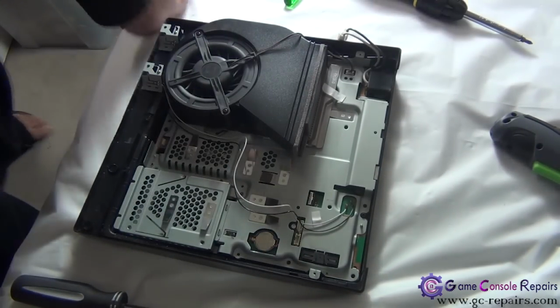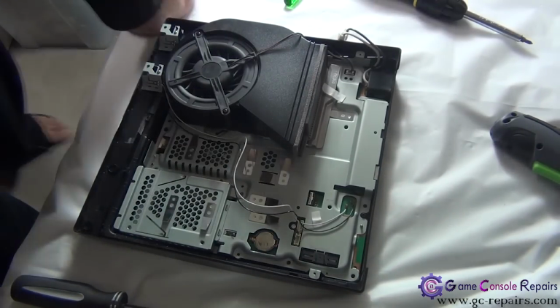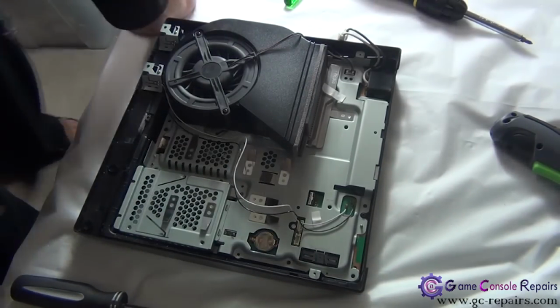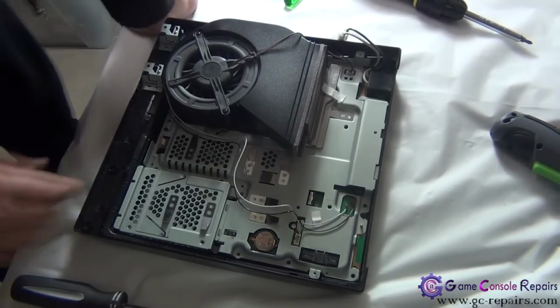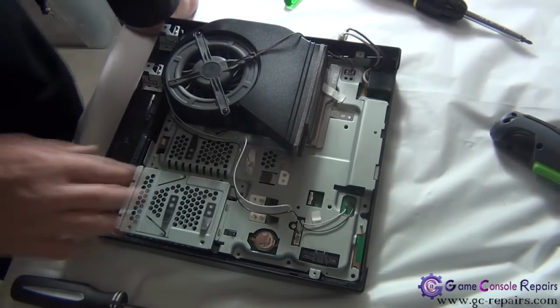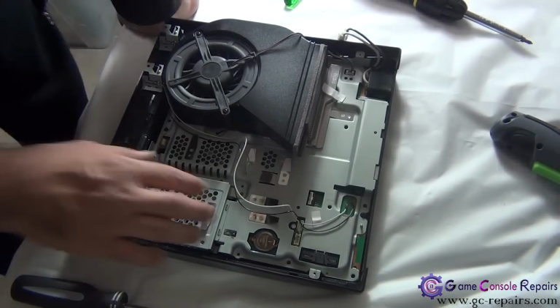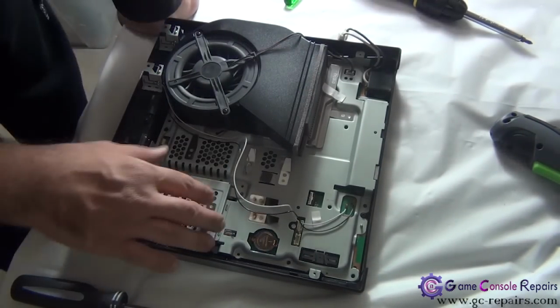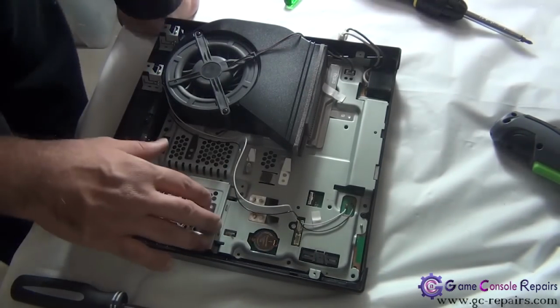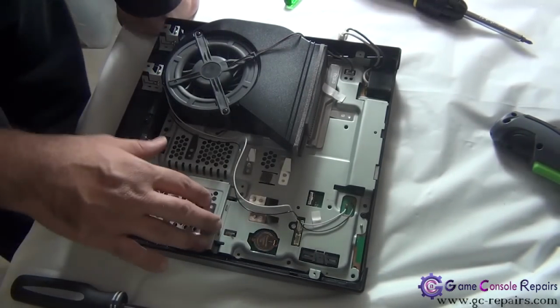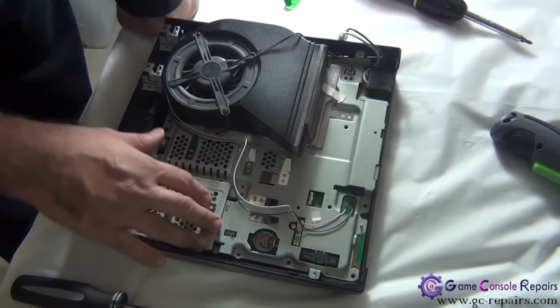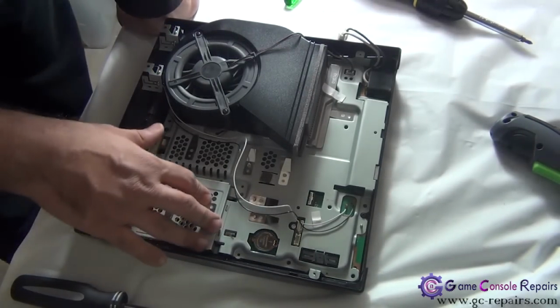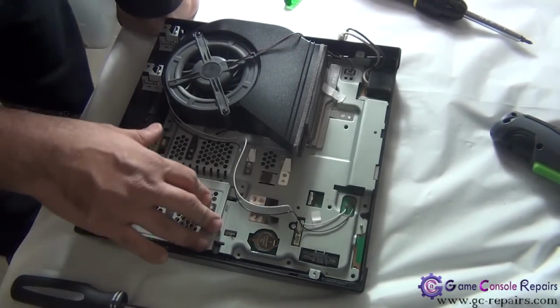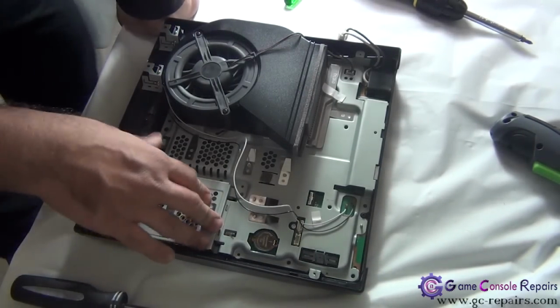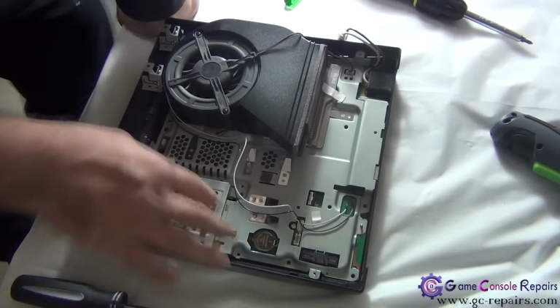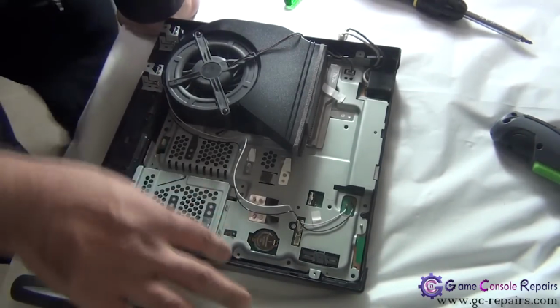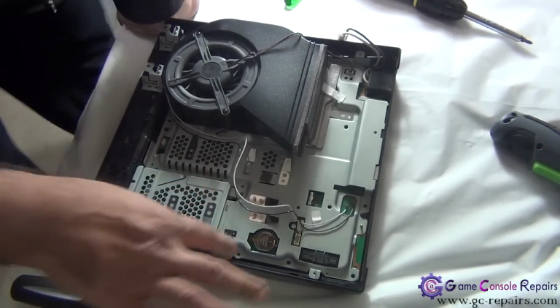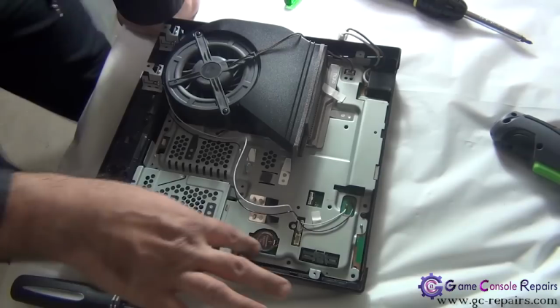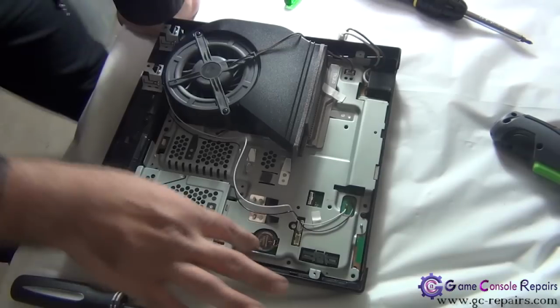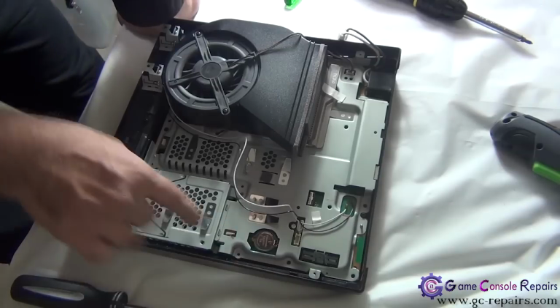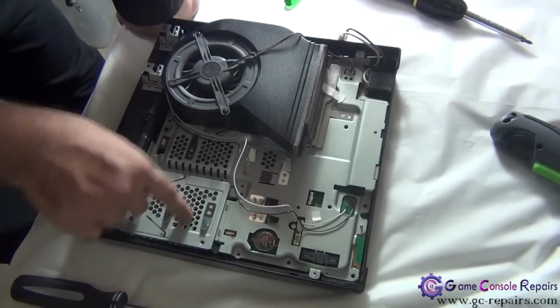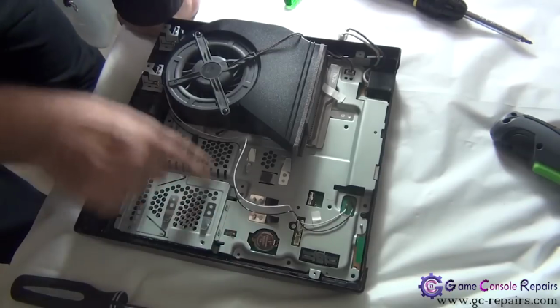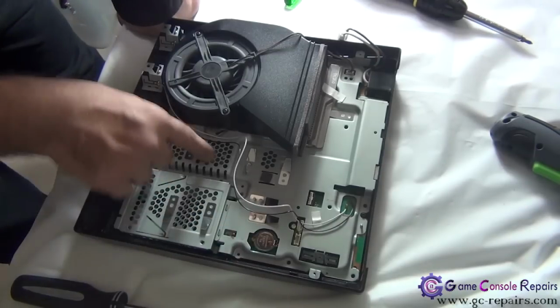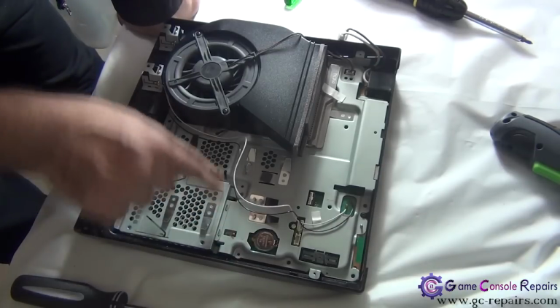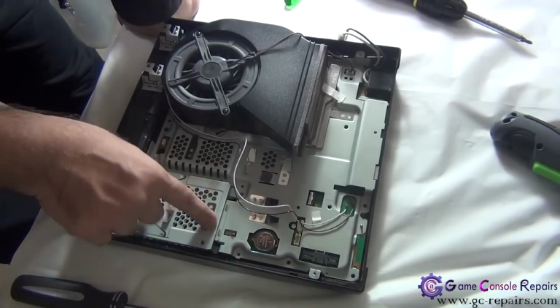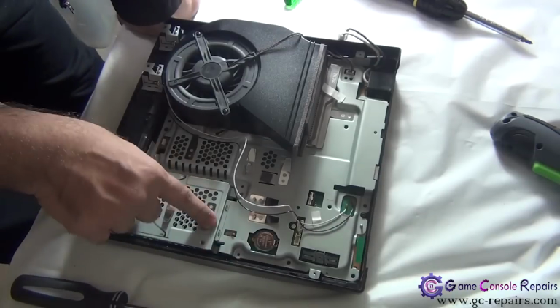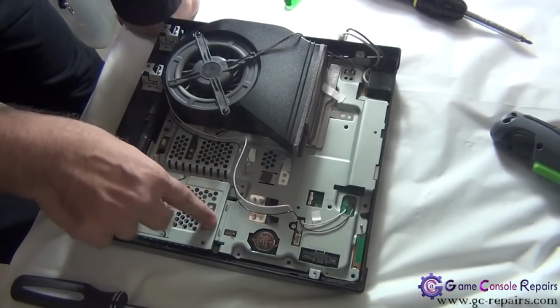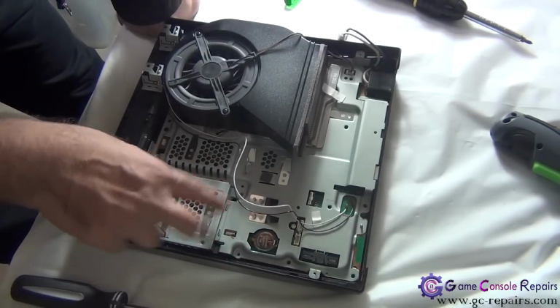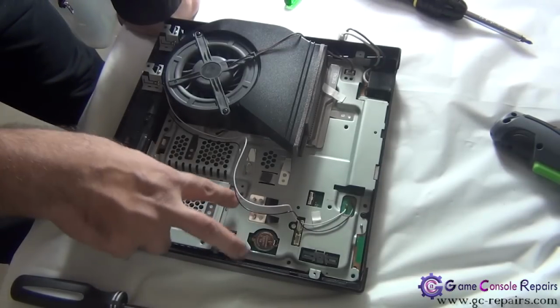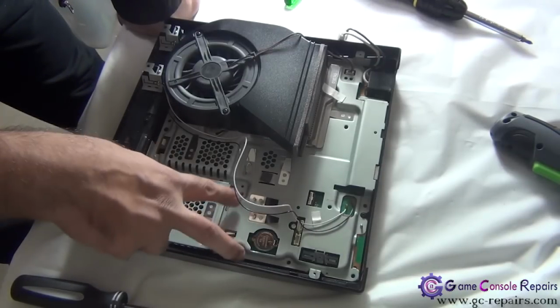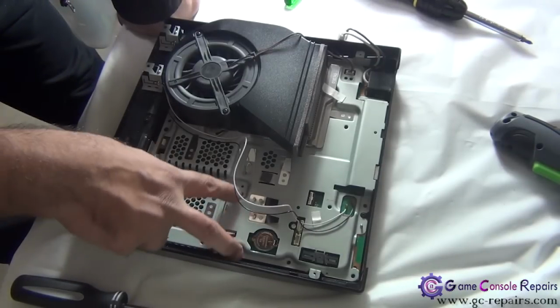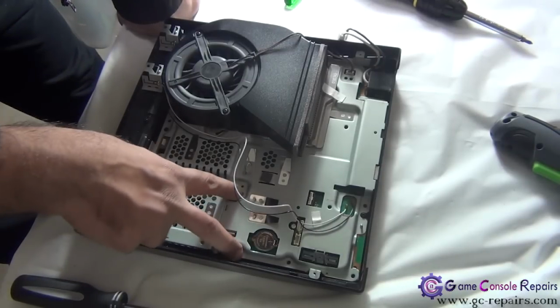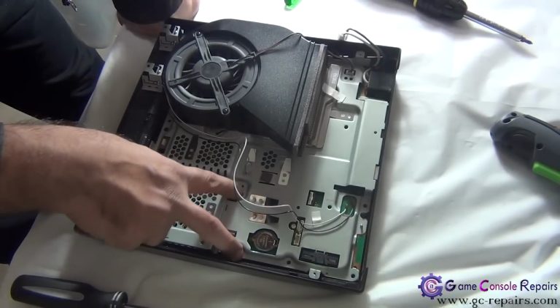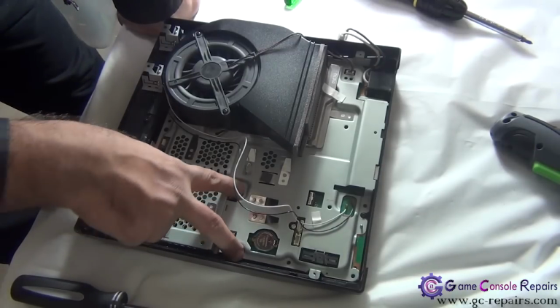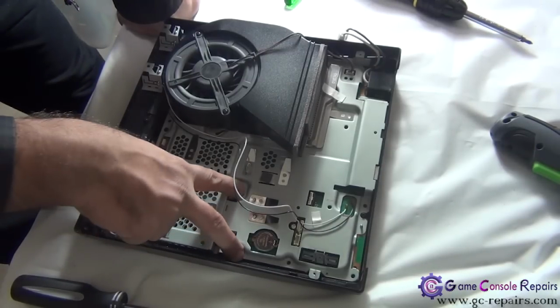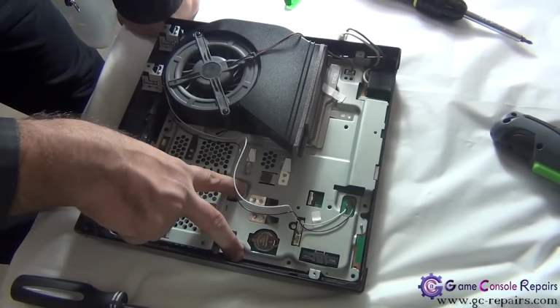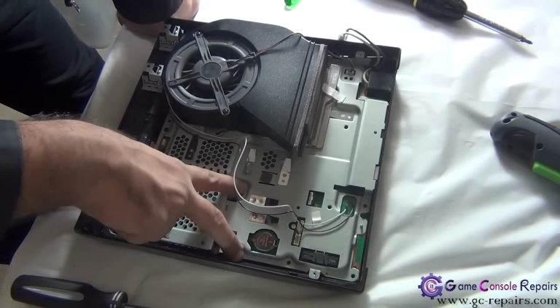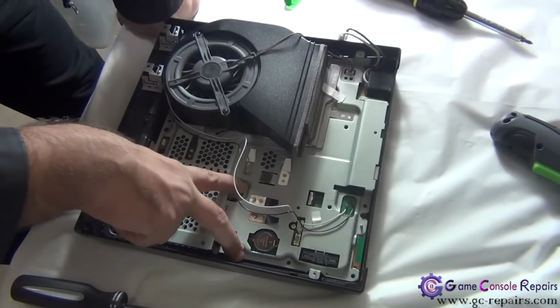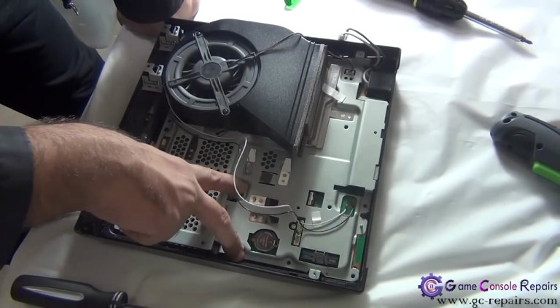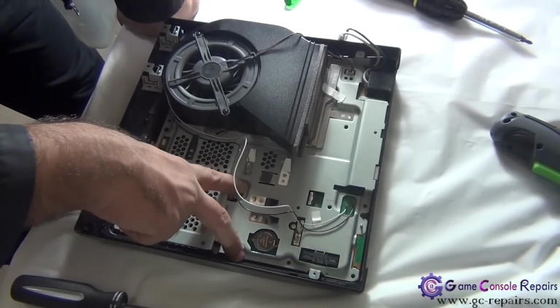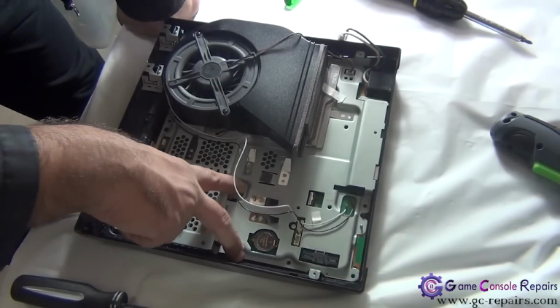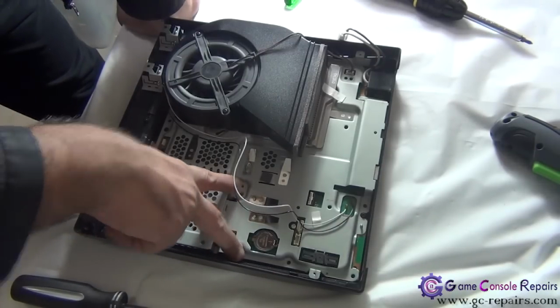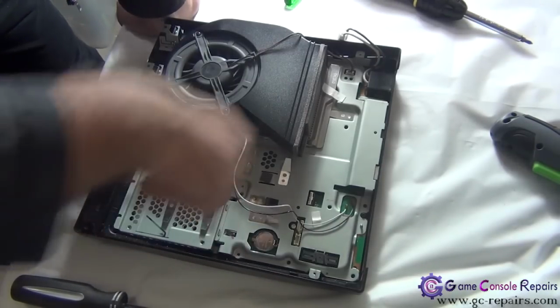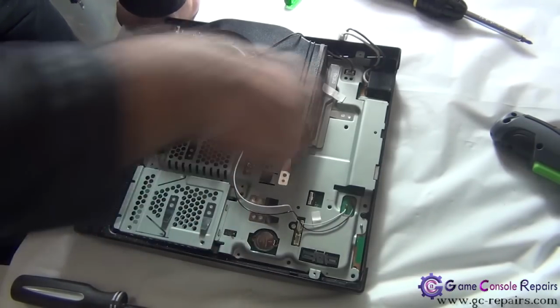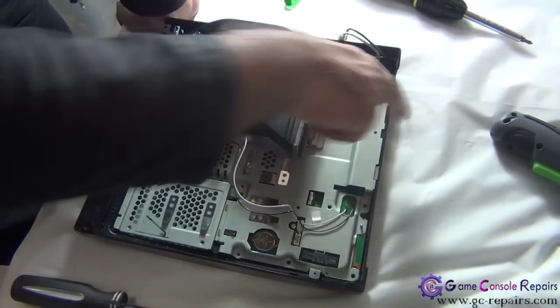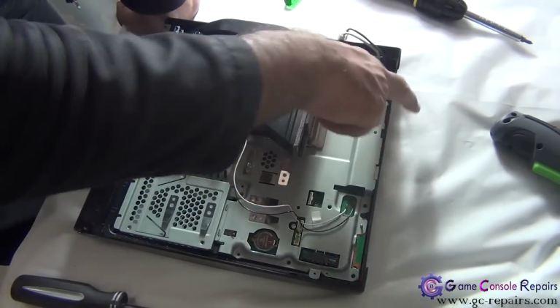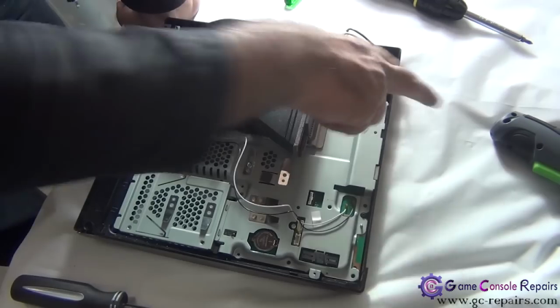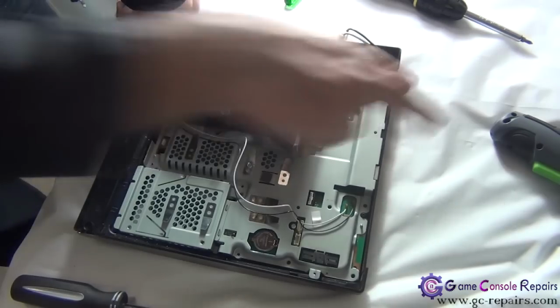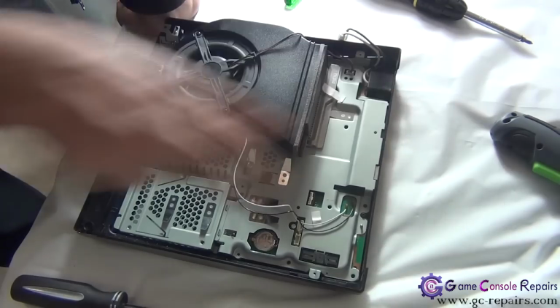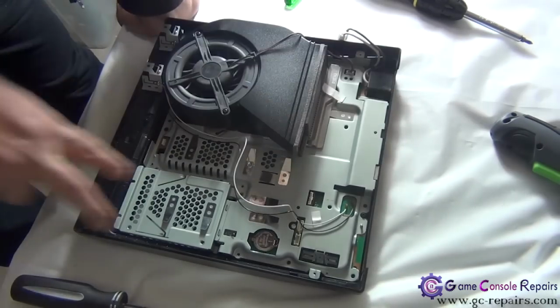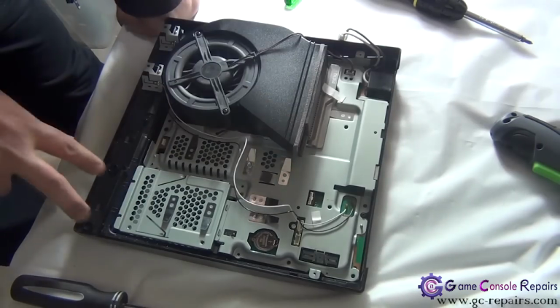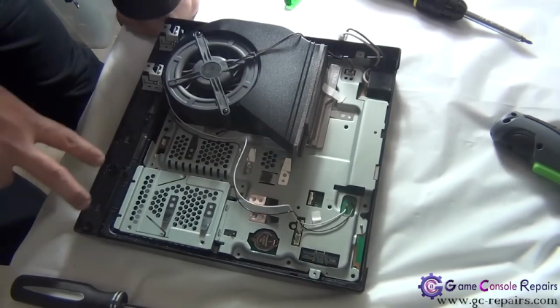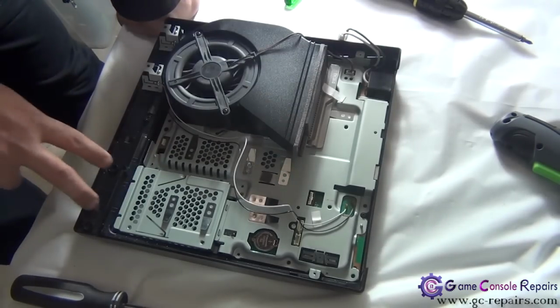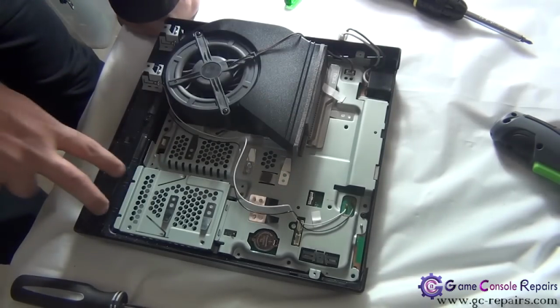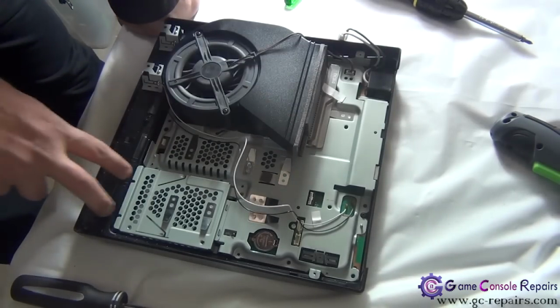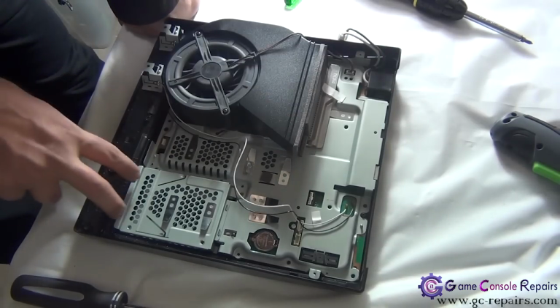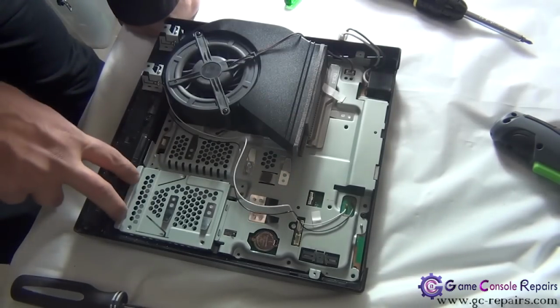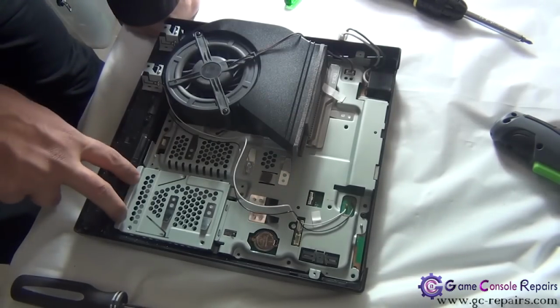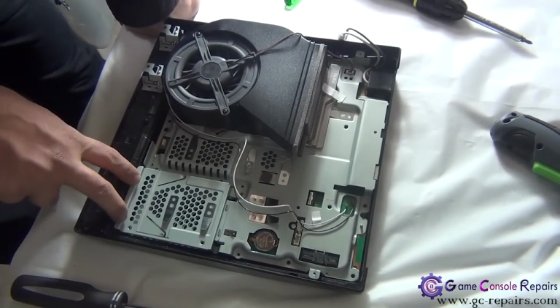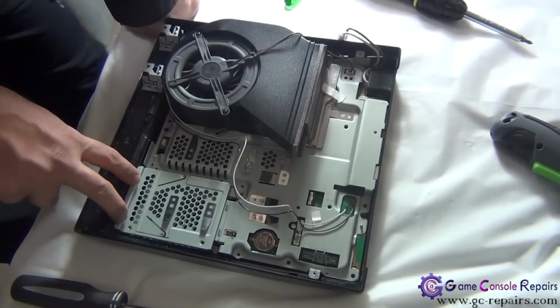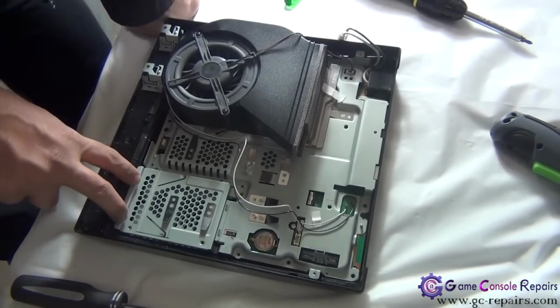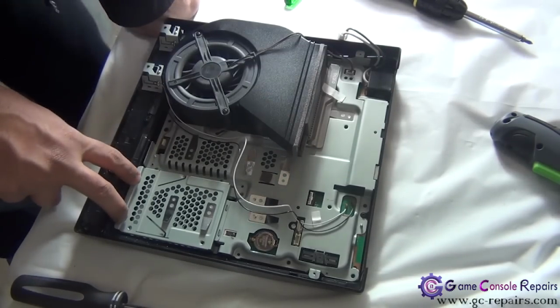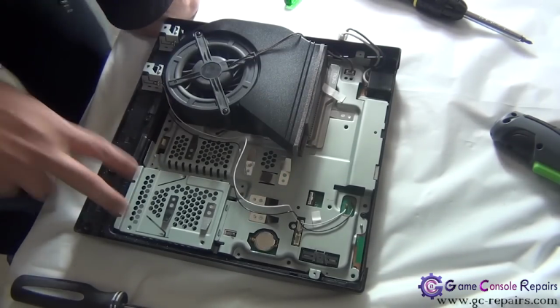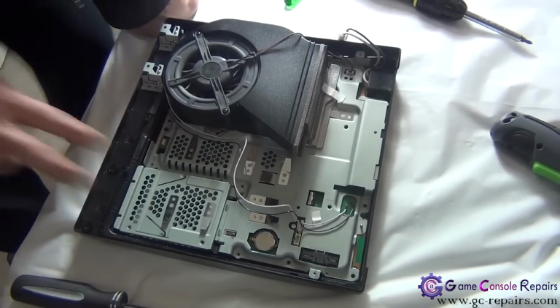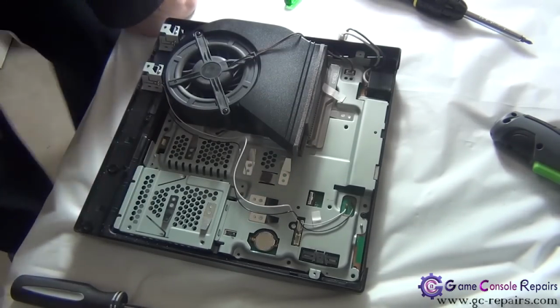We're replacing these panel screws: three black Phillips screws and two silver screws here.